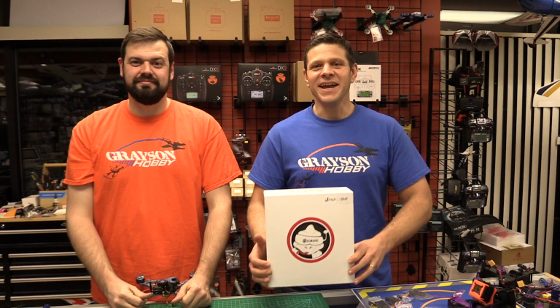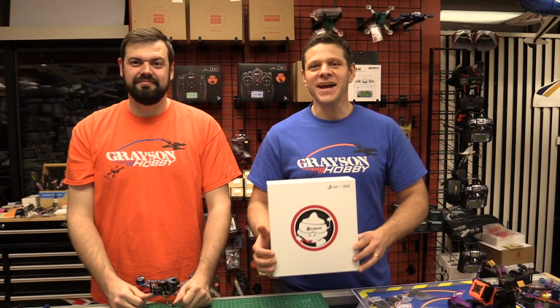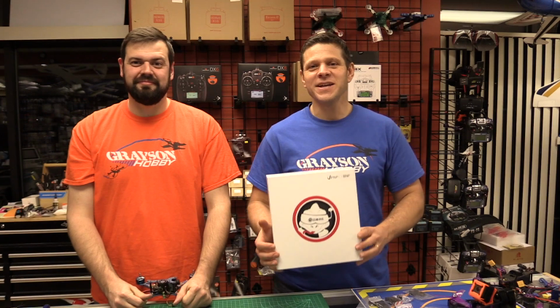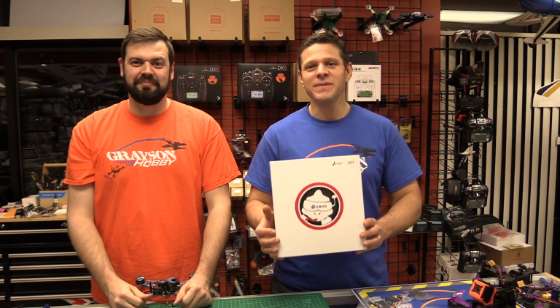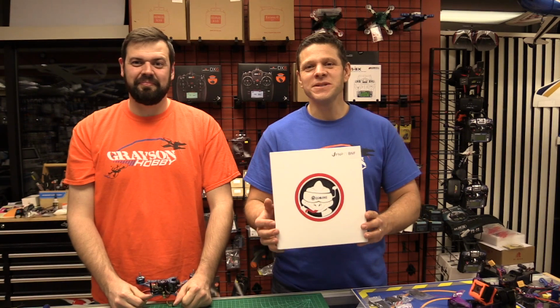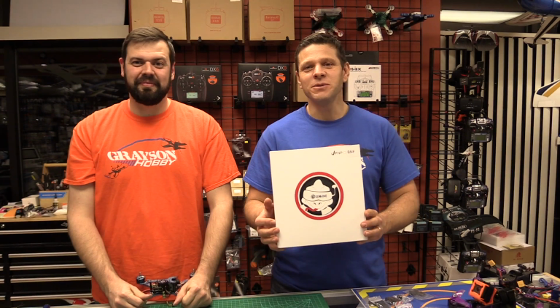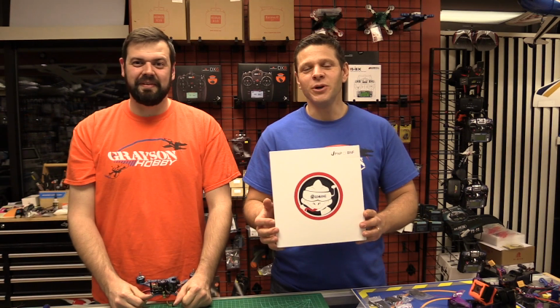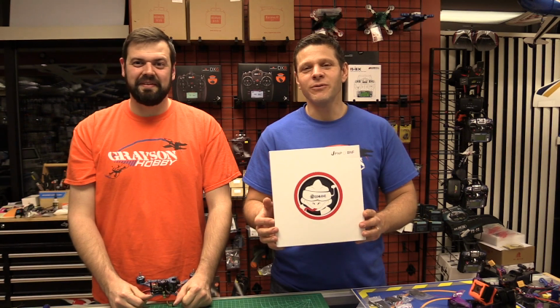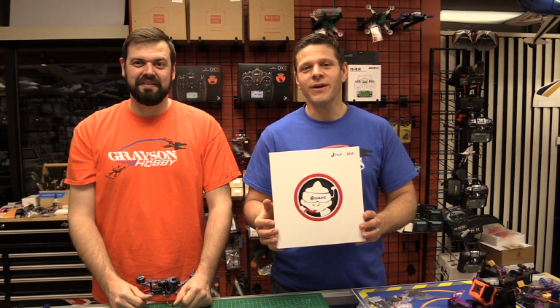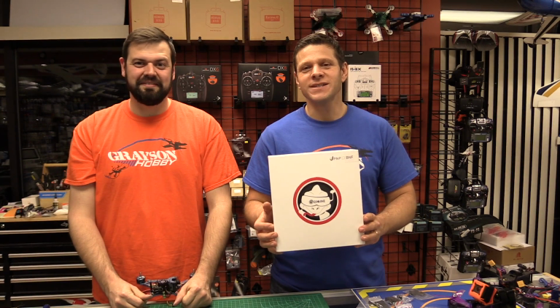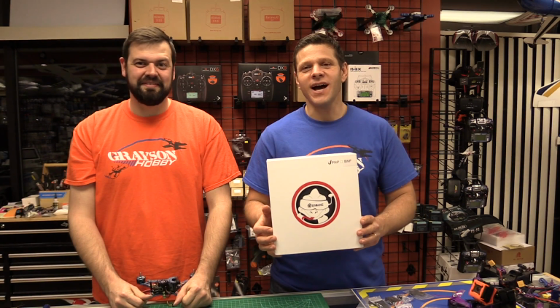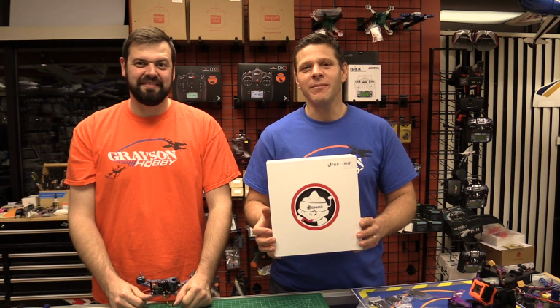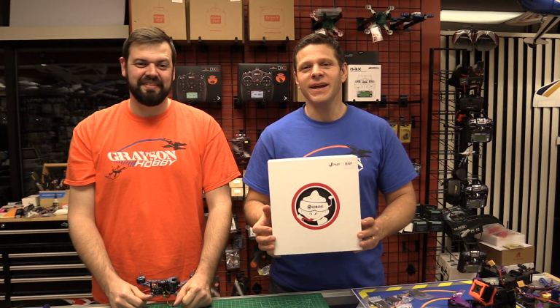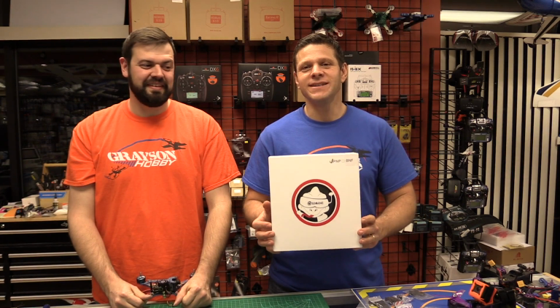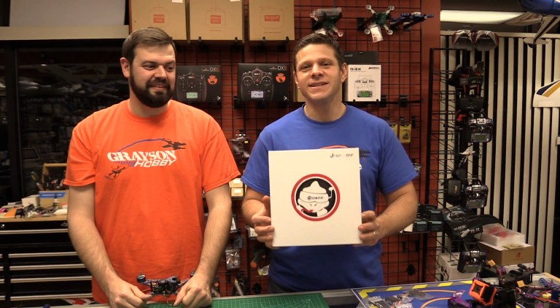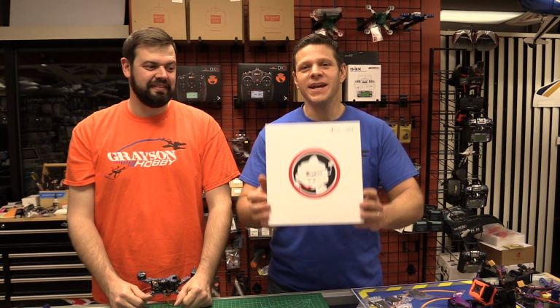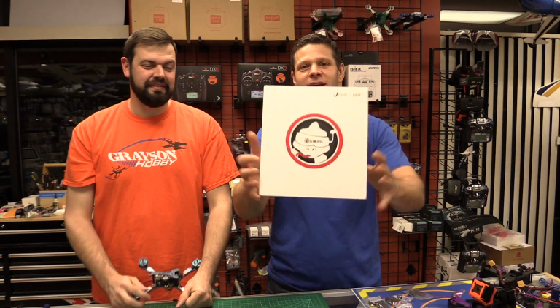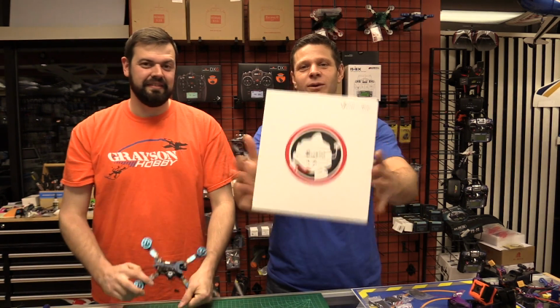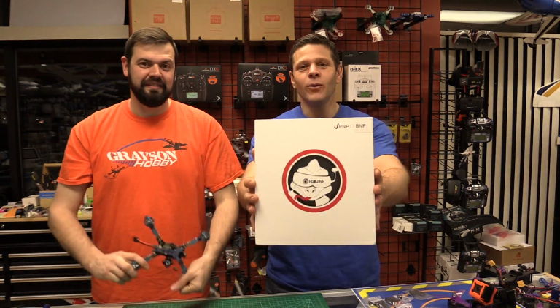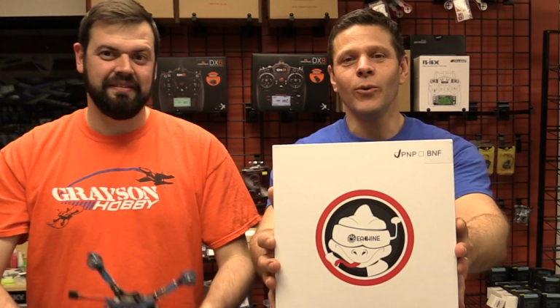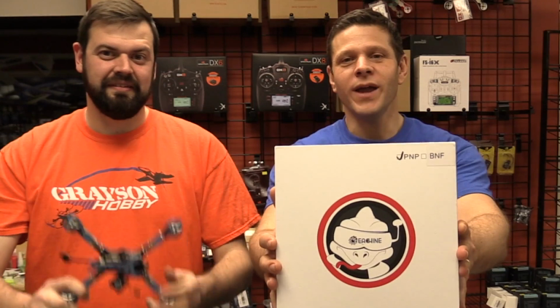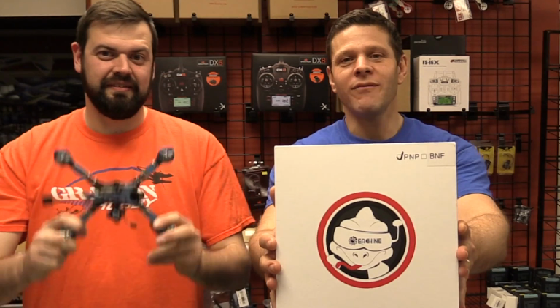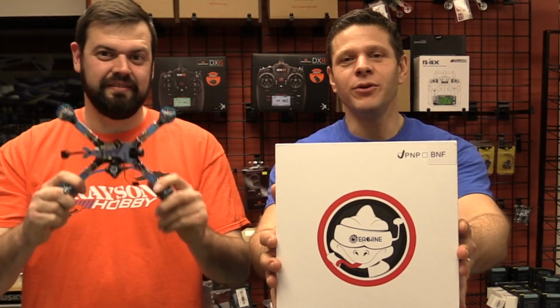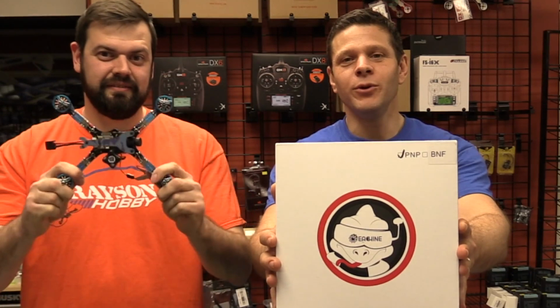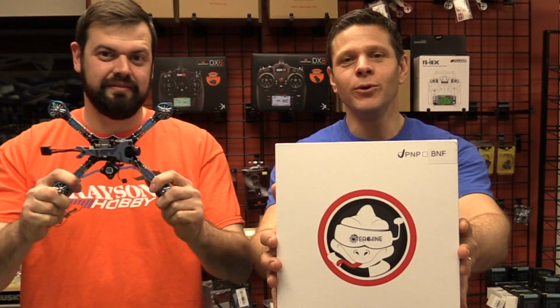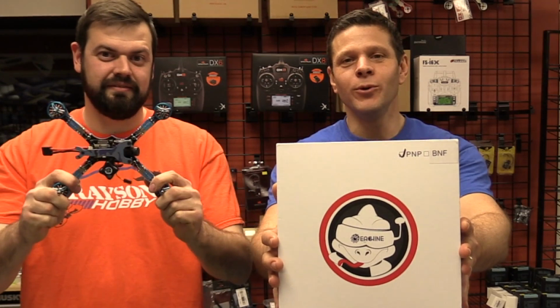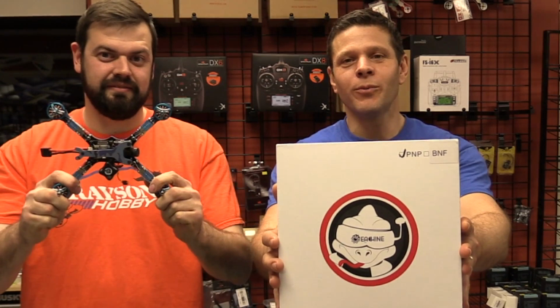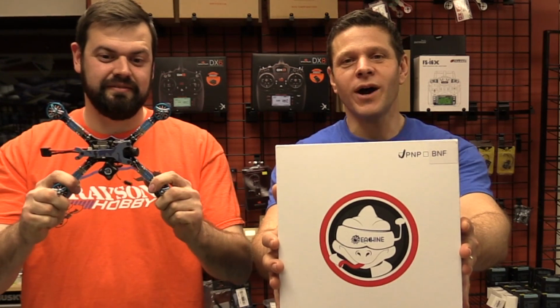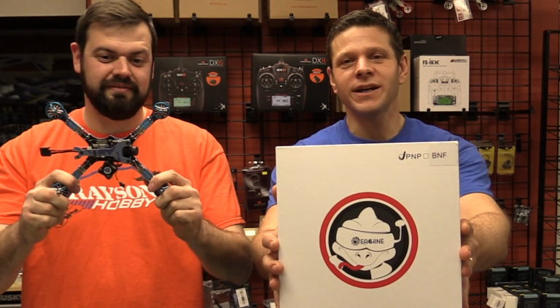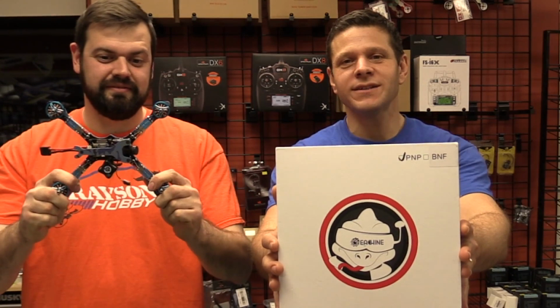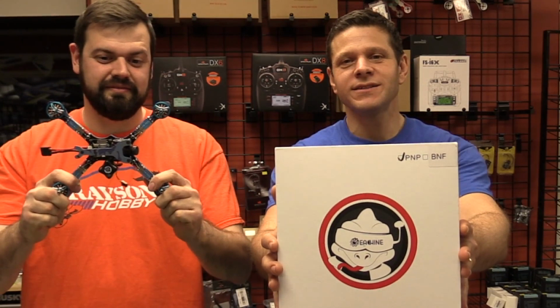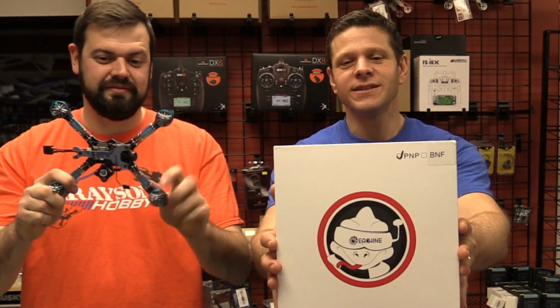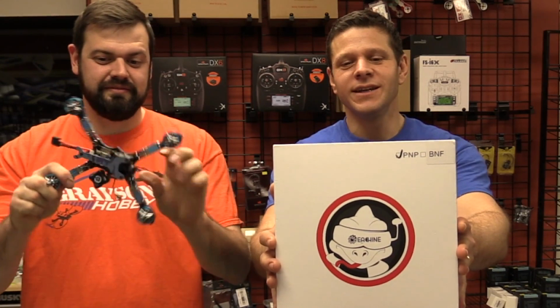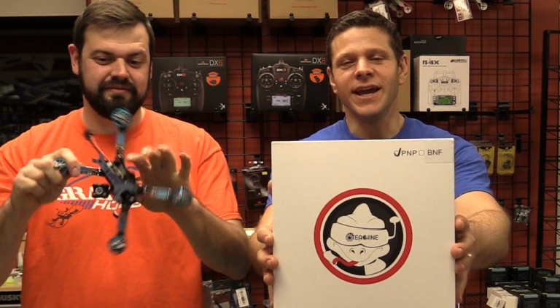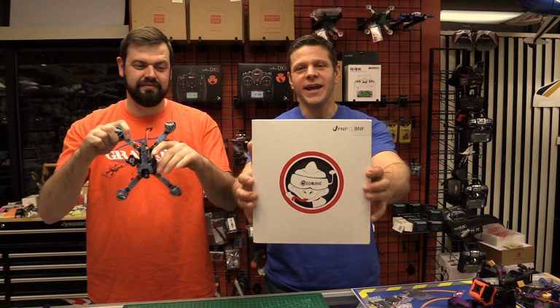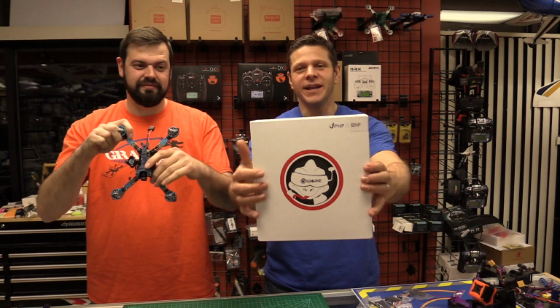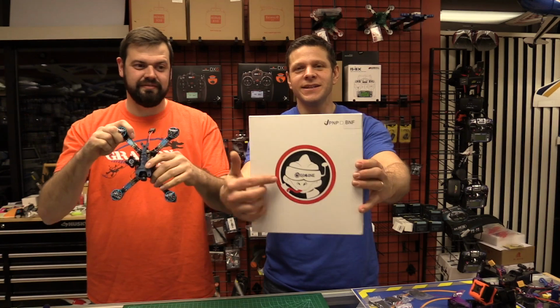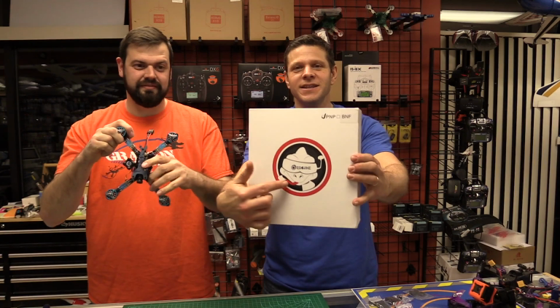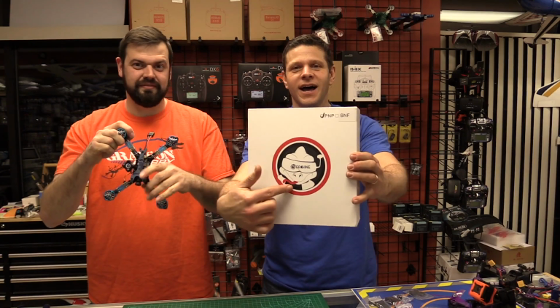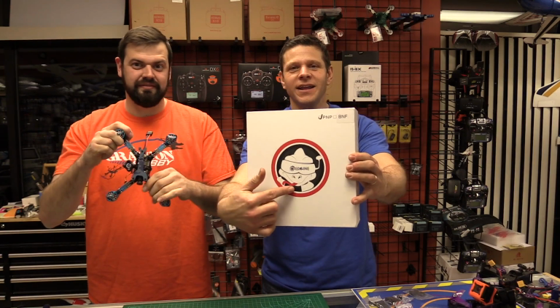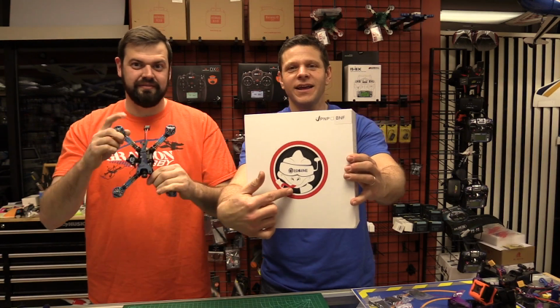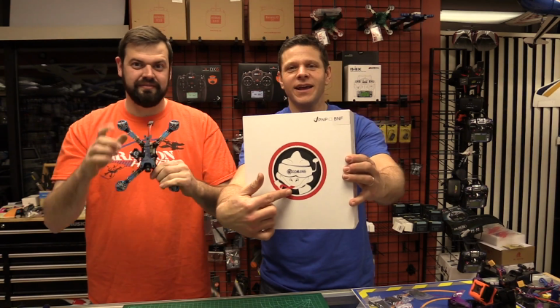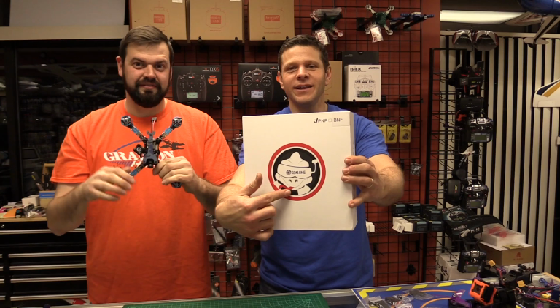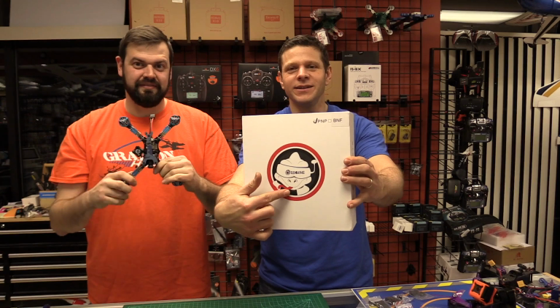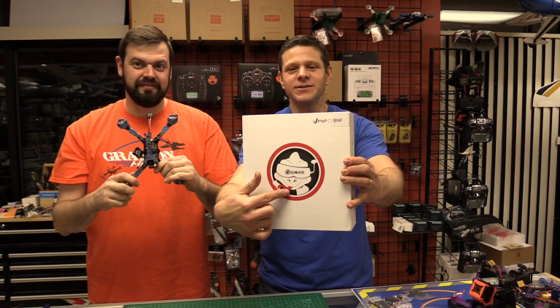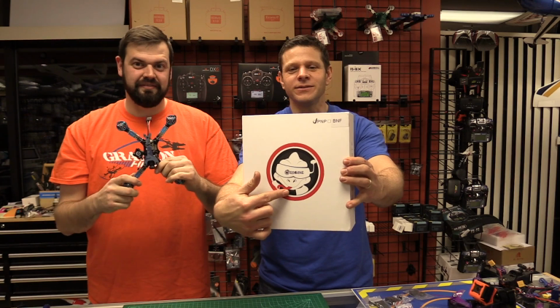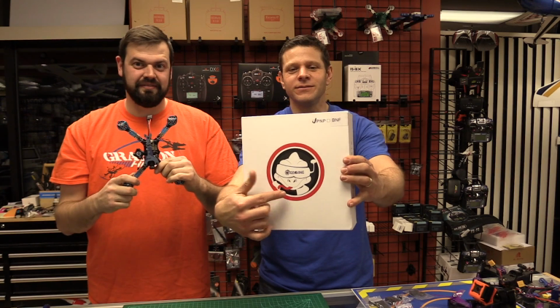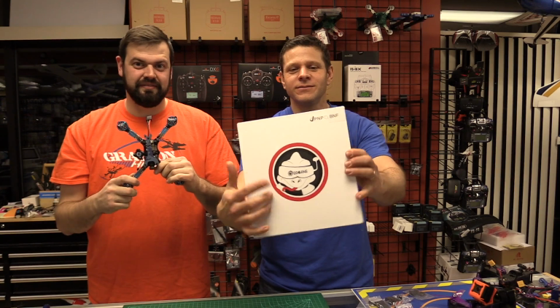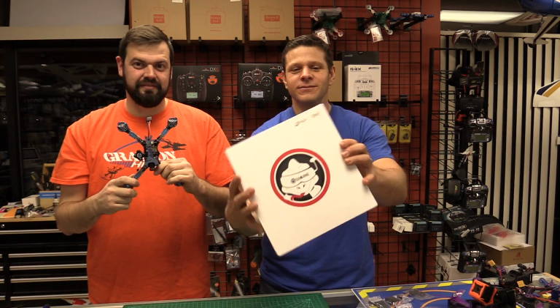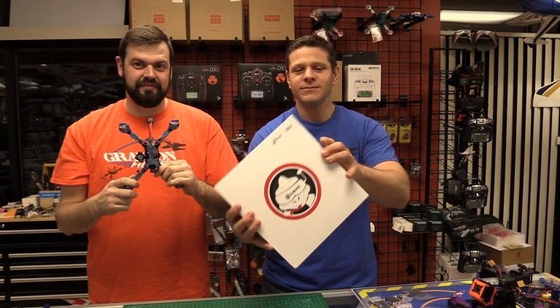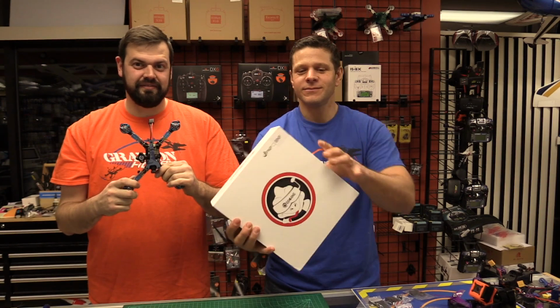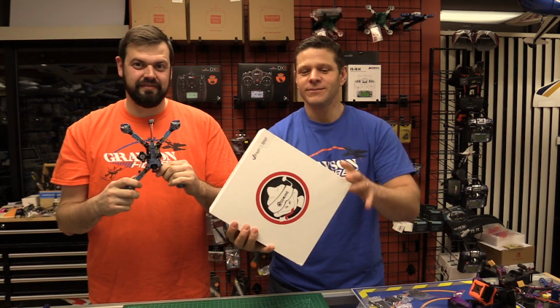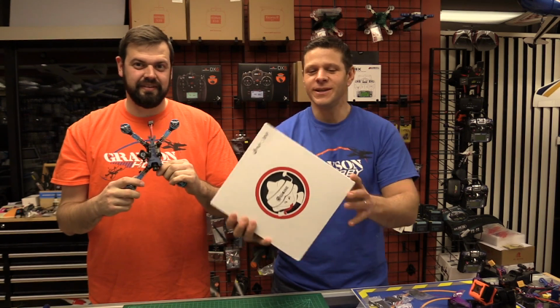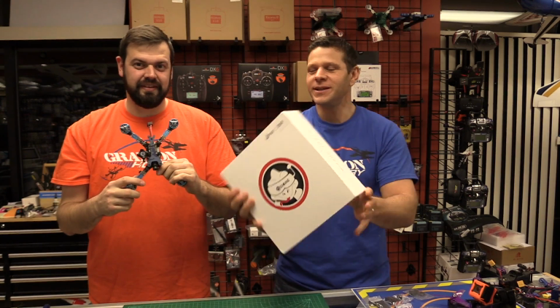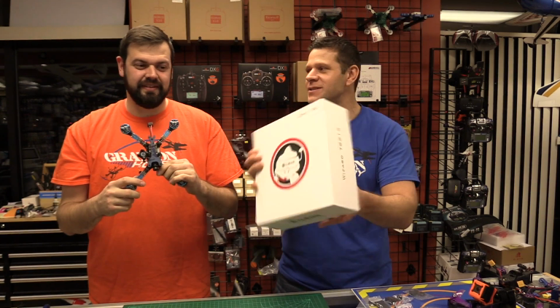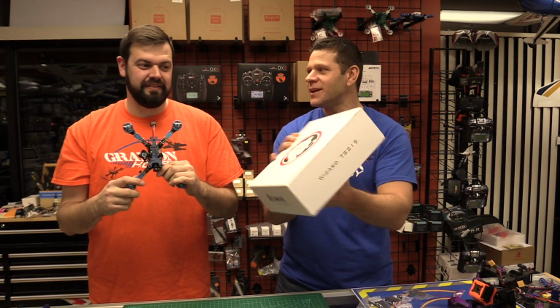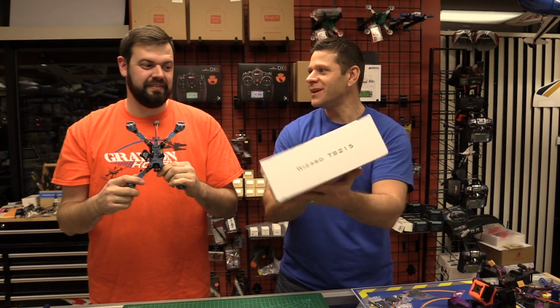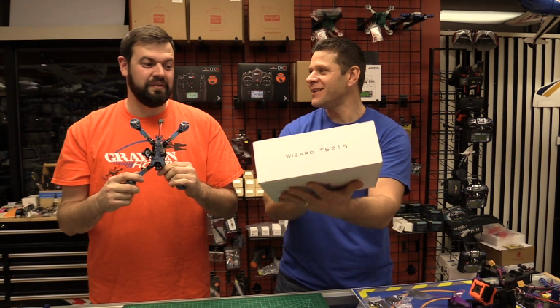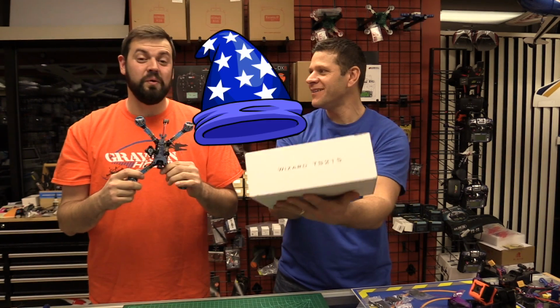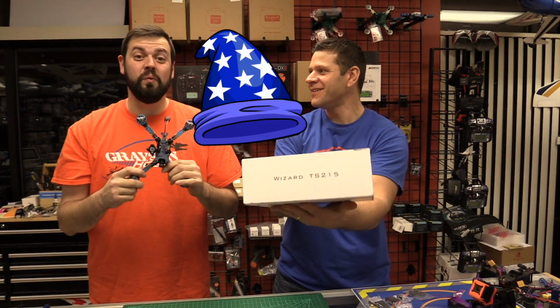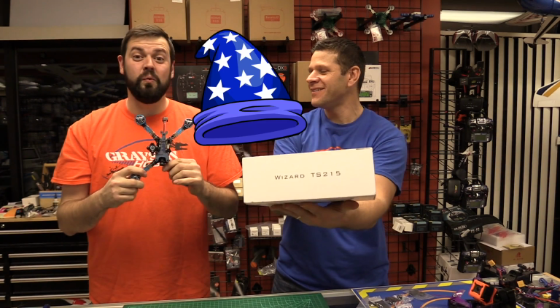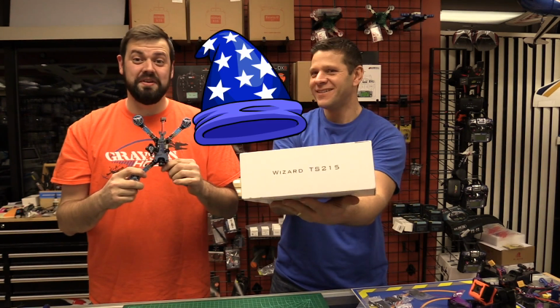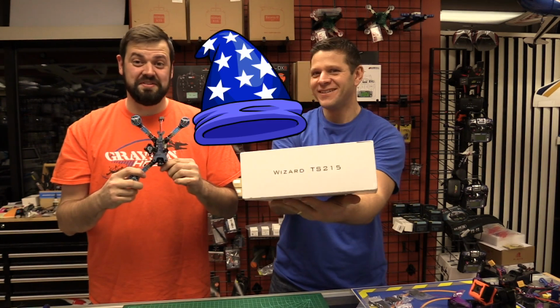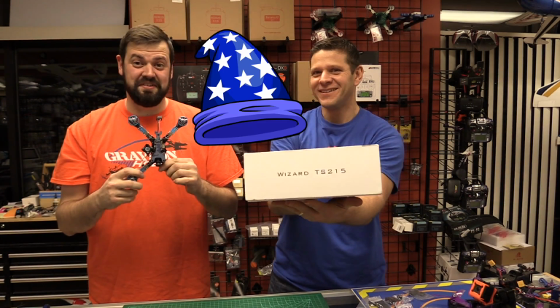Hey guys, Basil and Will from Grayson Hobby. Today we have a new product and it's not a lizard — it is a wizard.